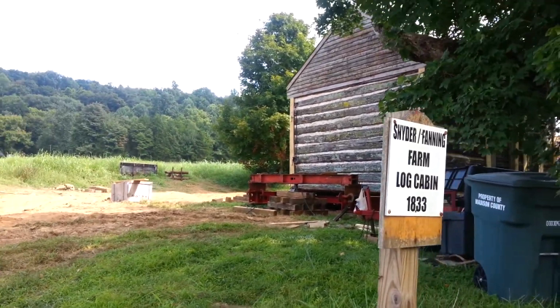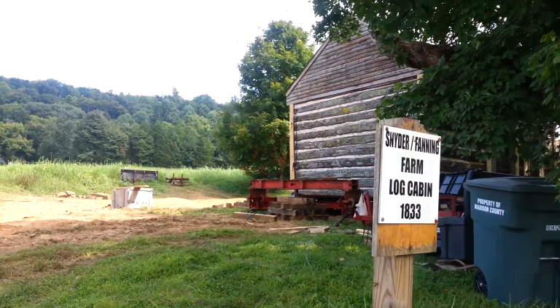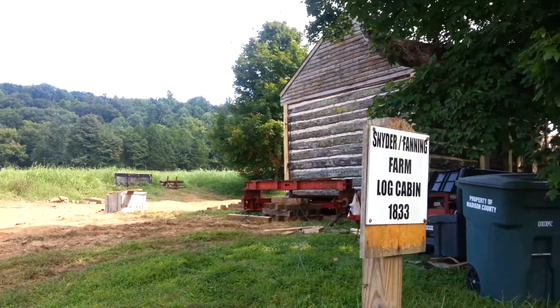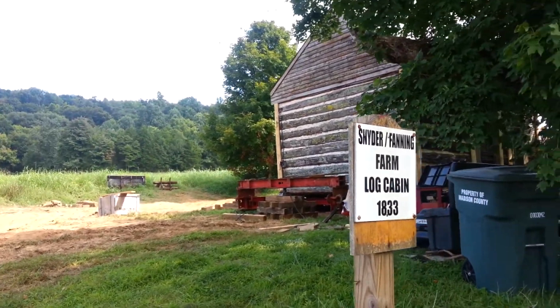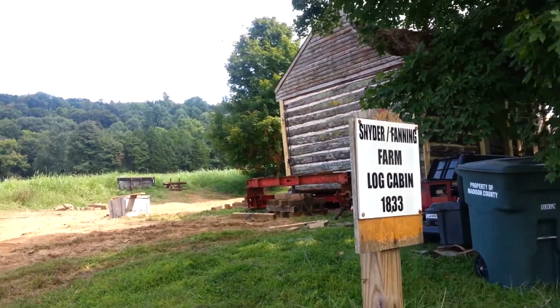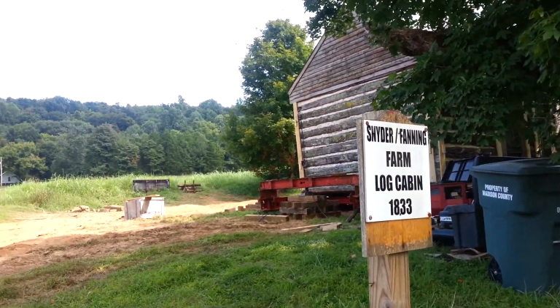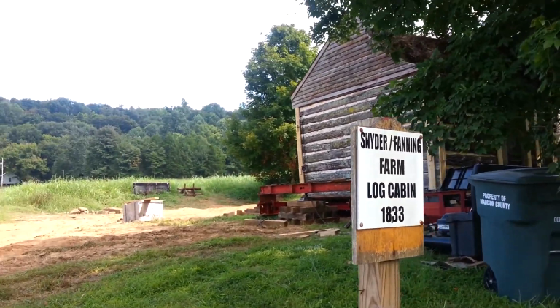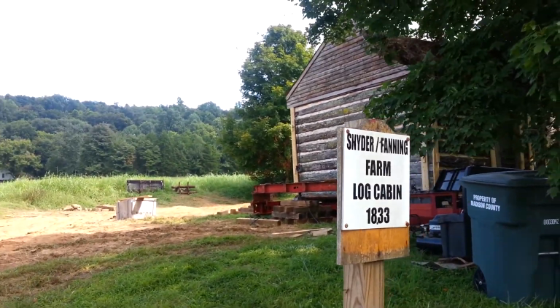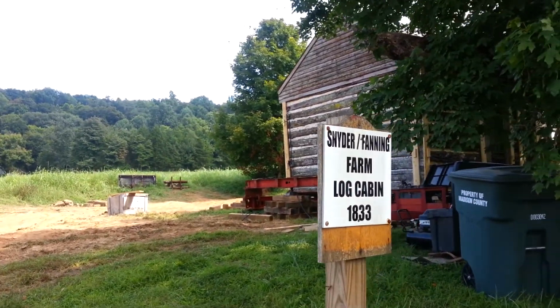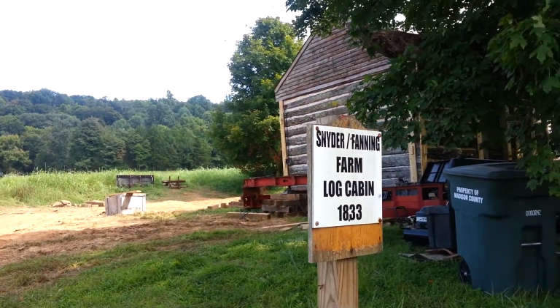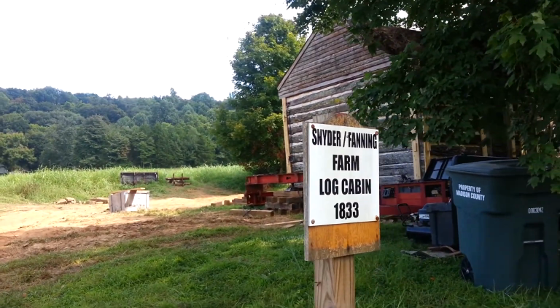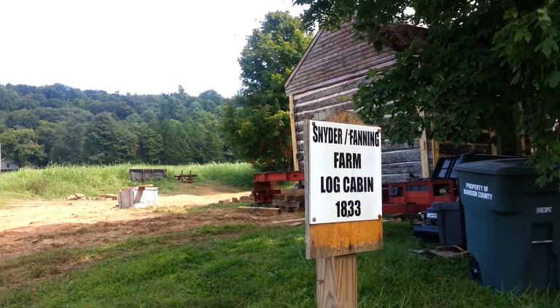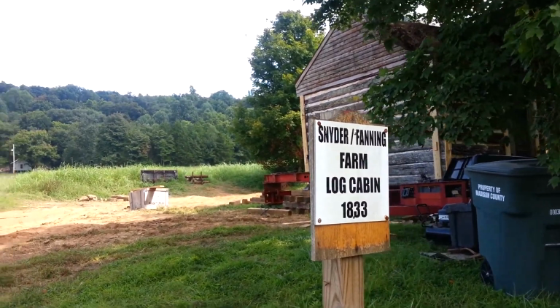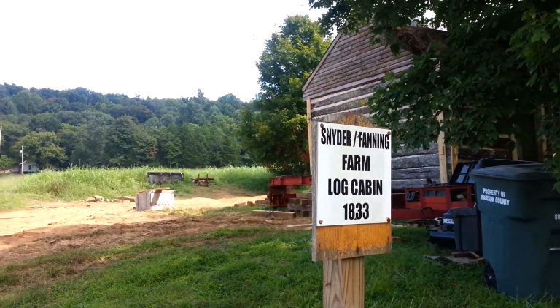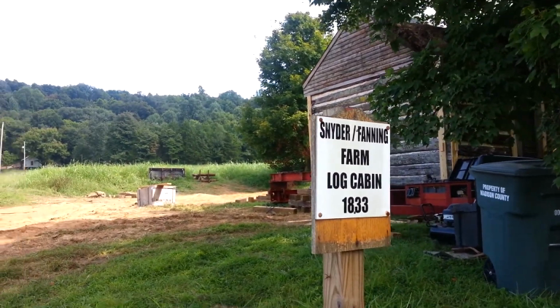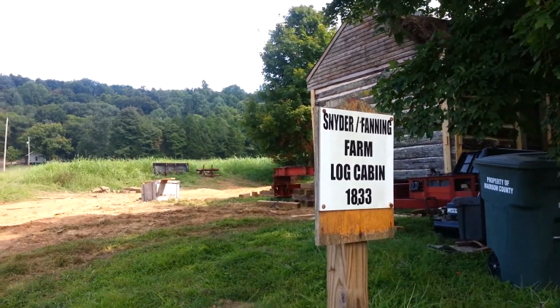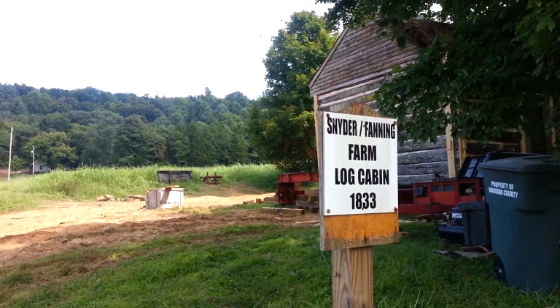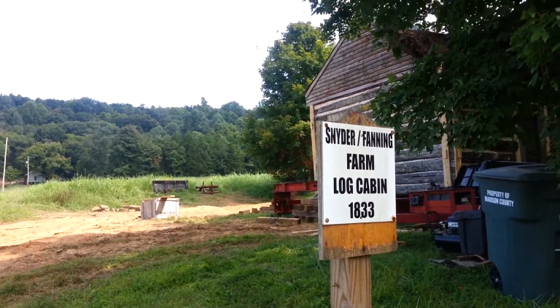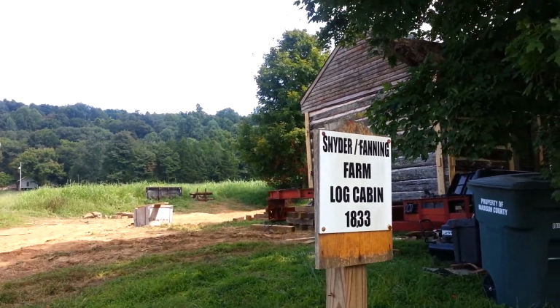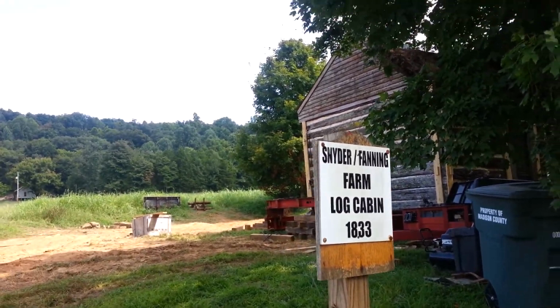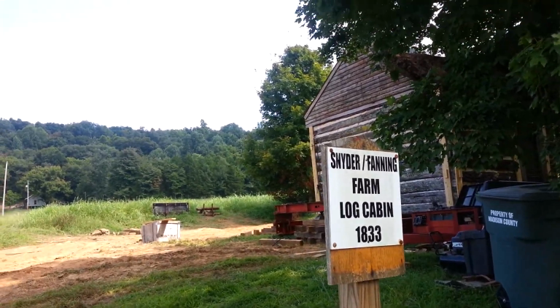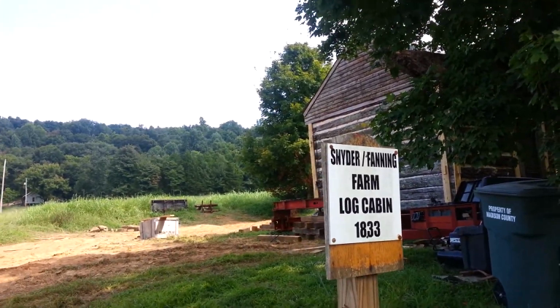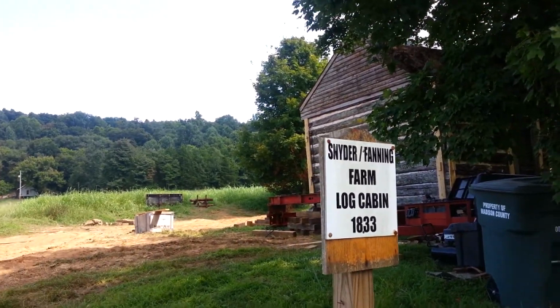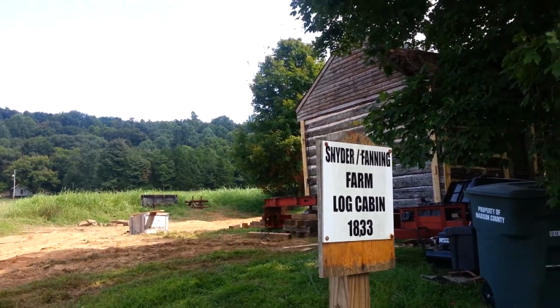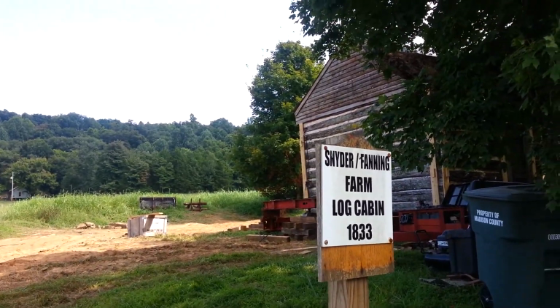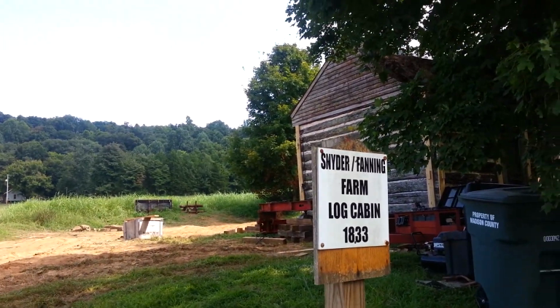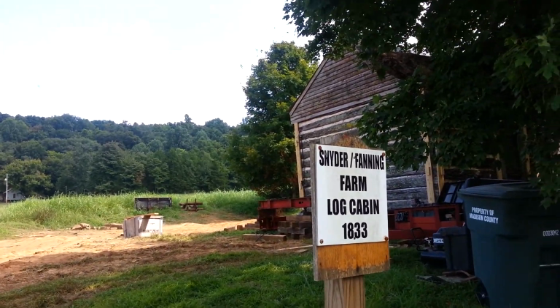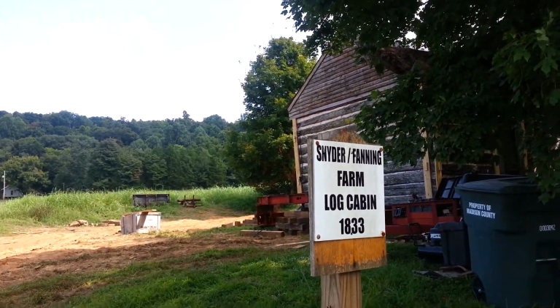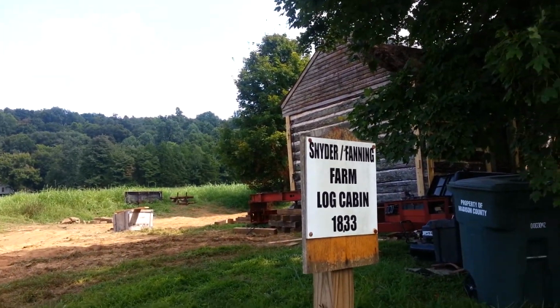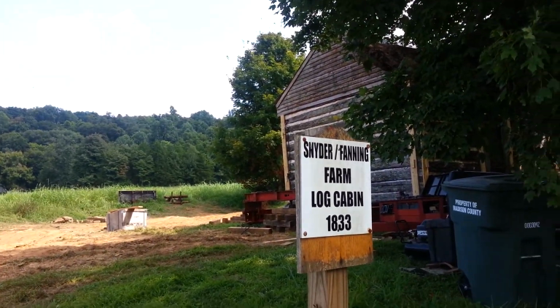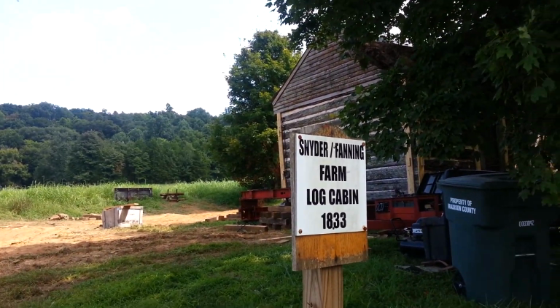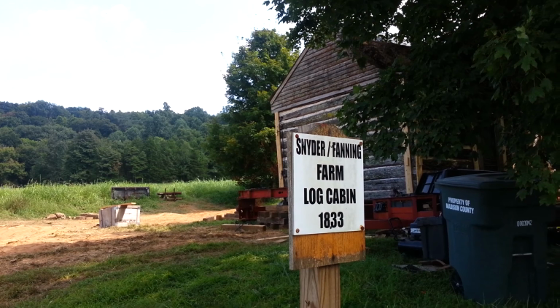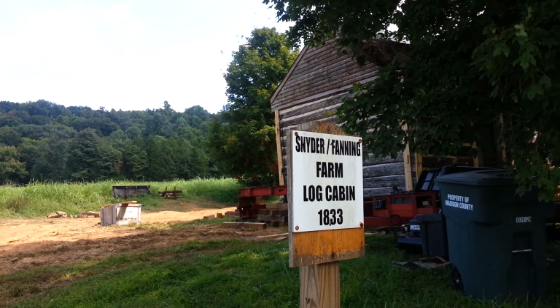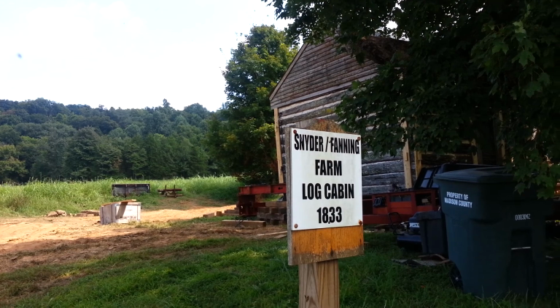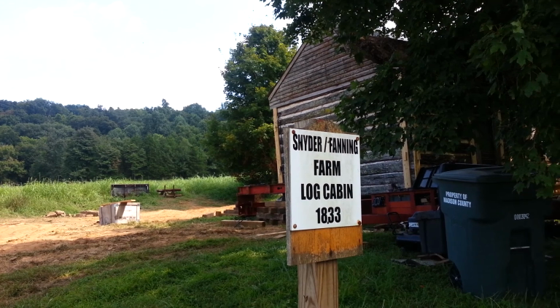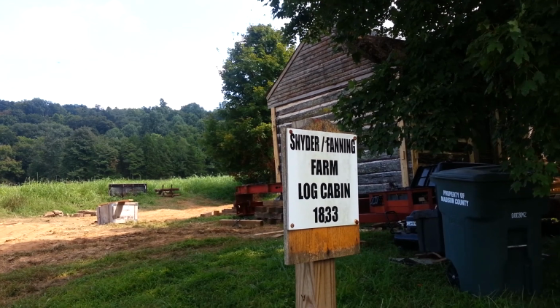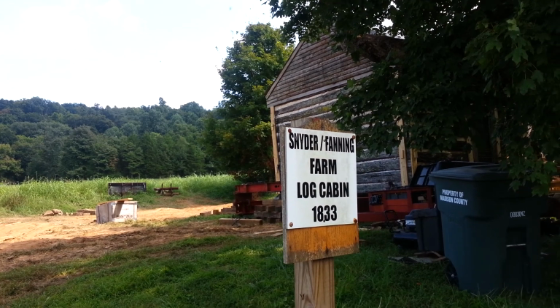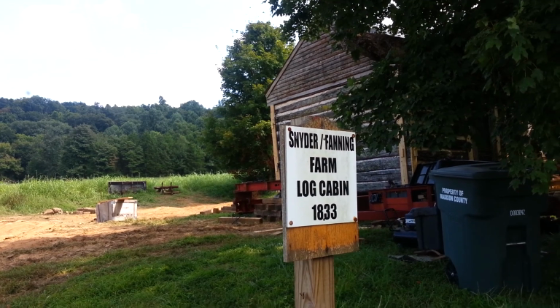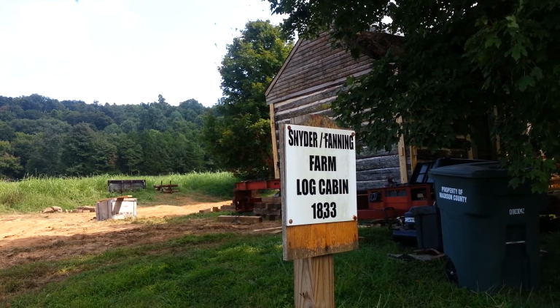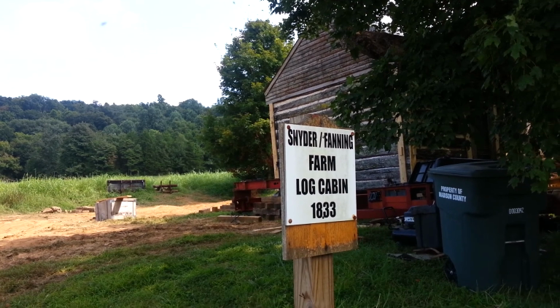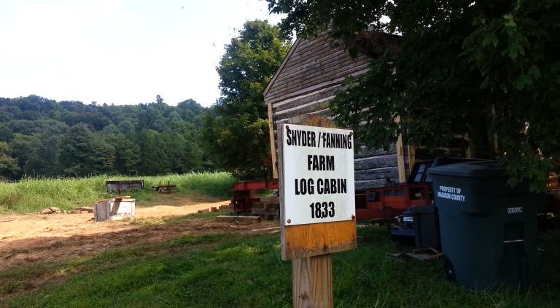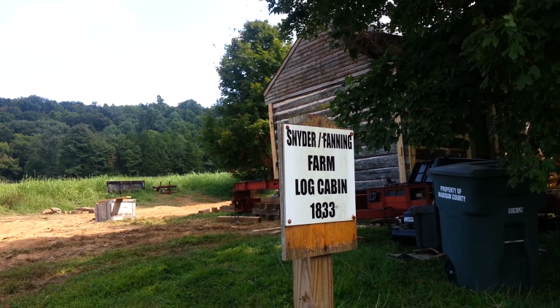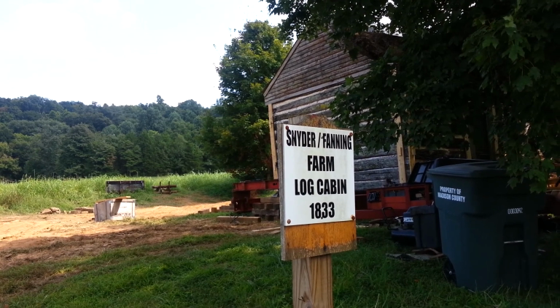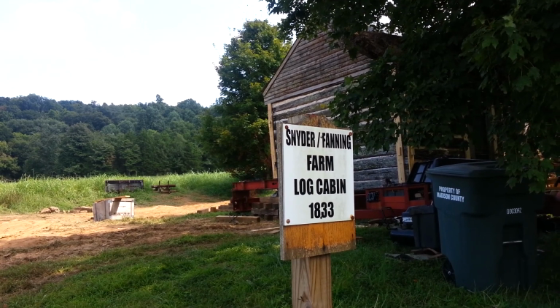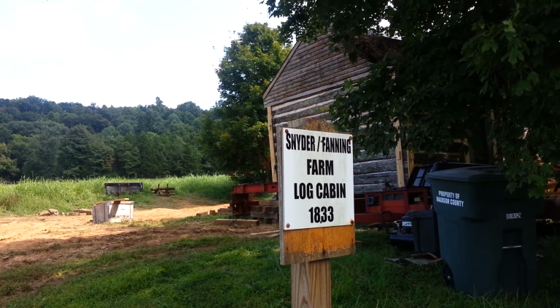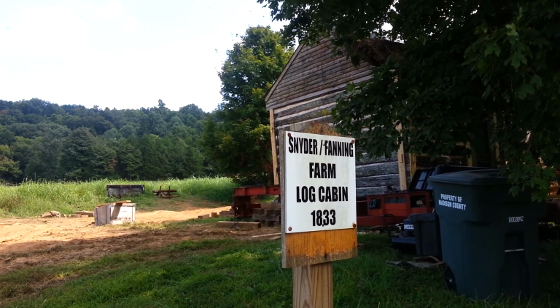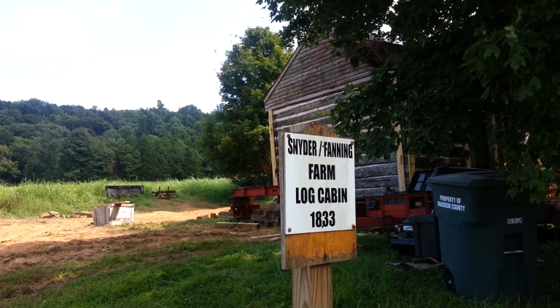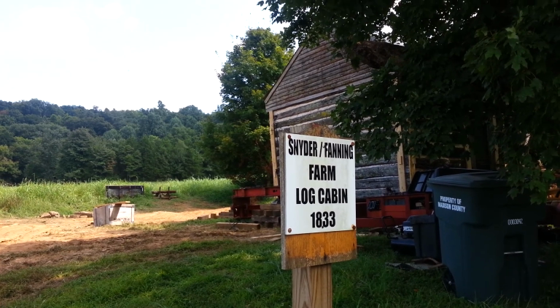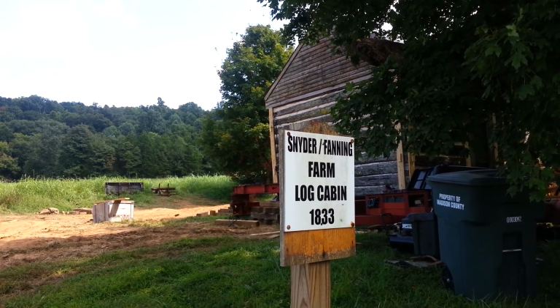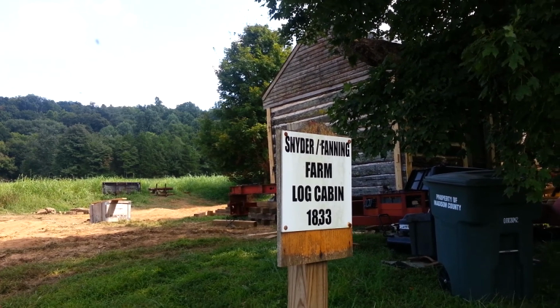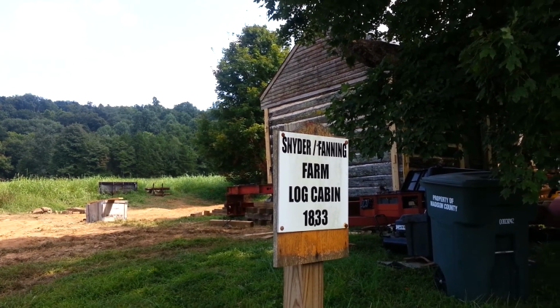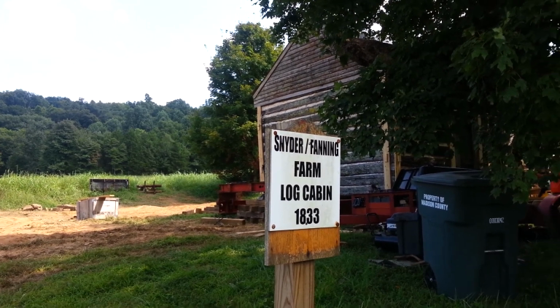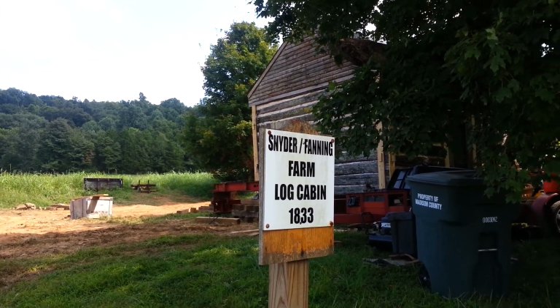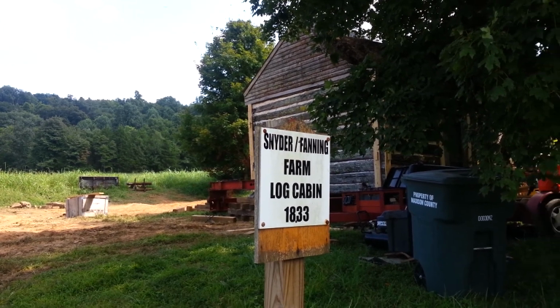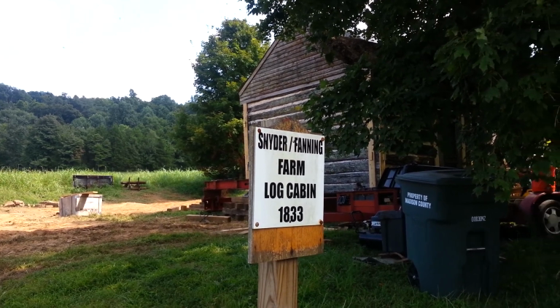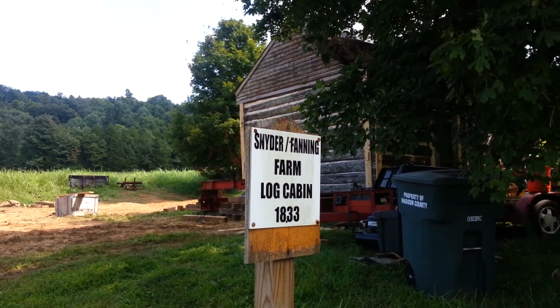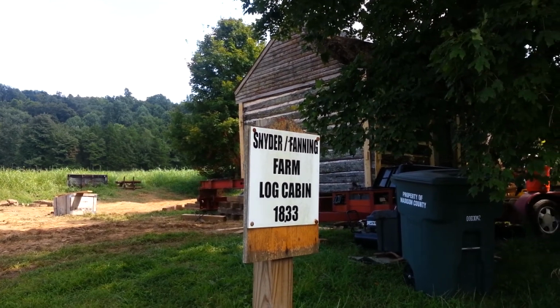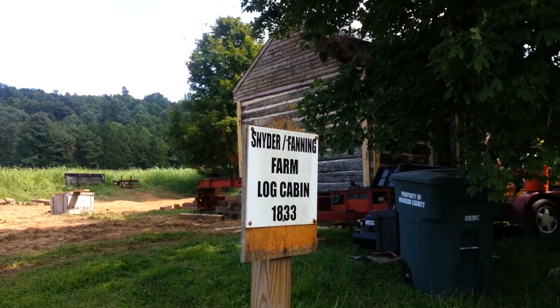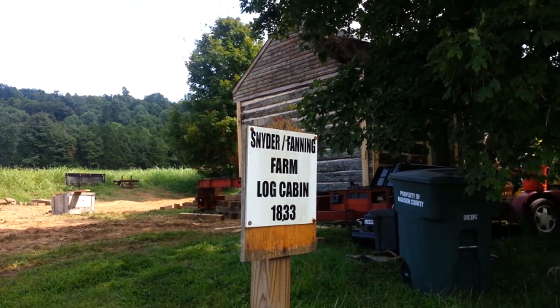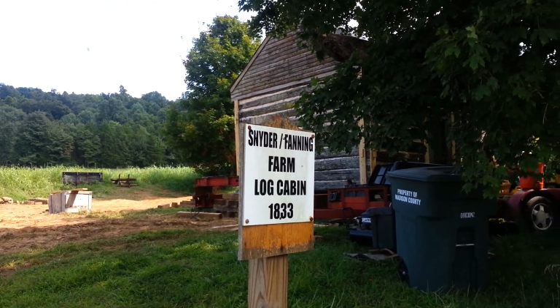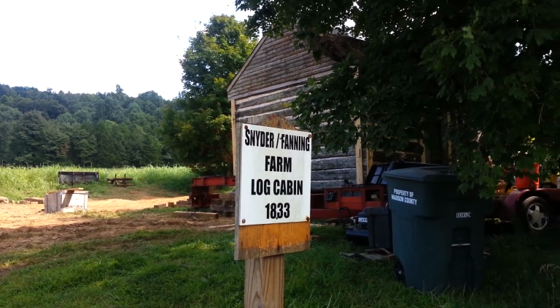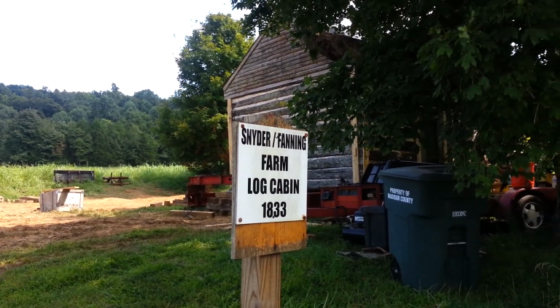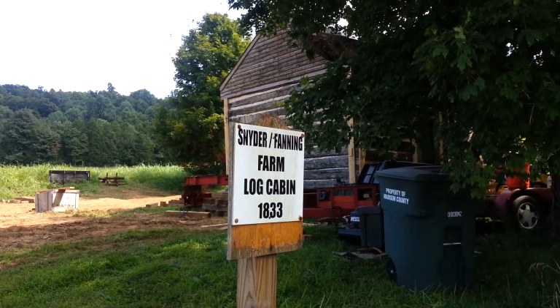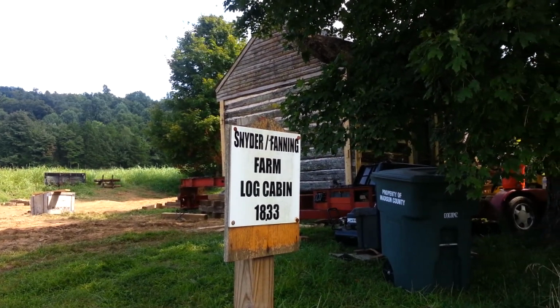This is a Snyder Fanning log cabin built in 1833.